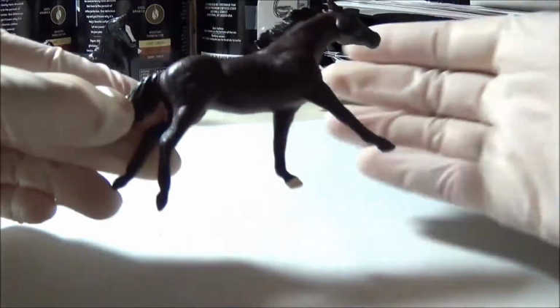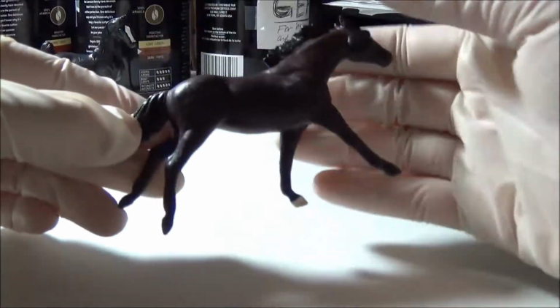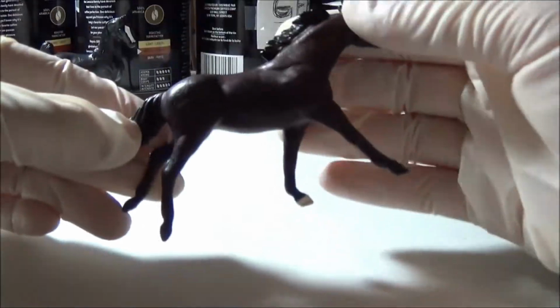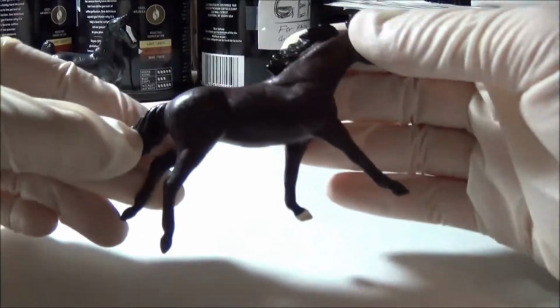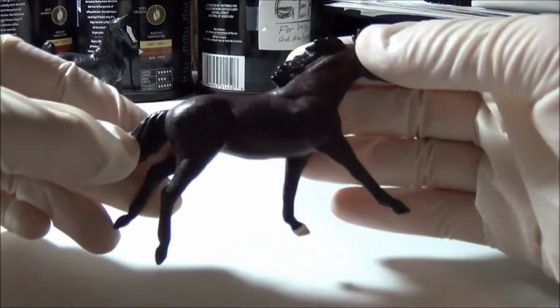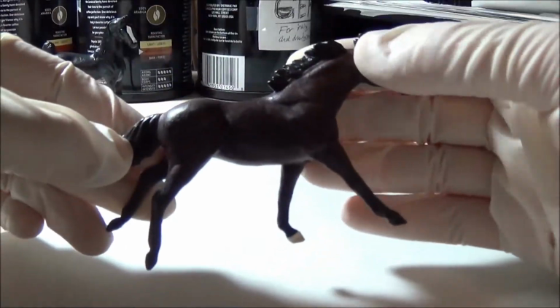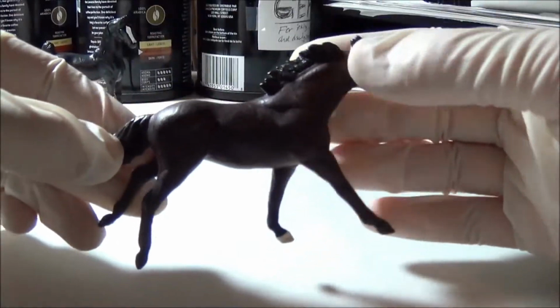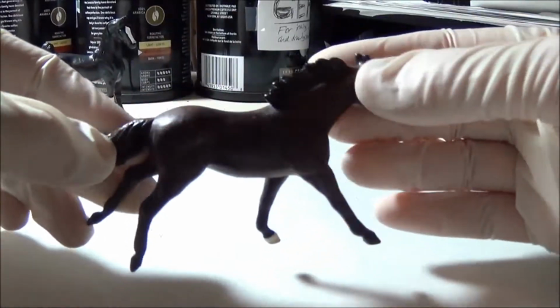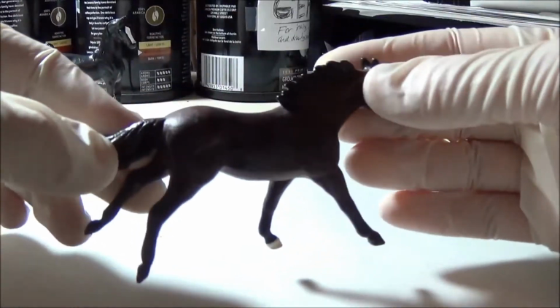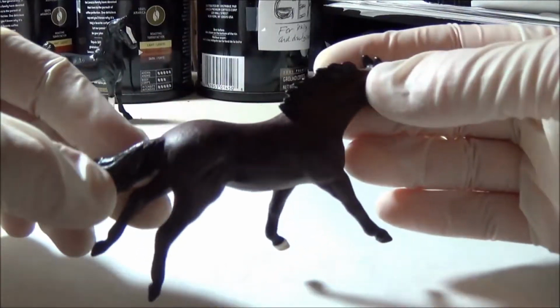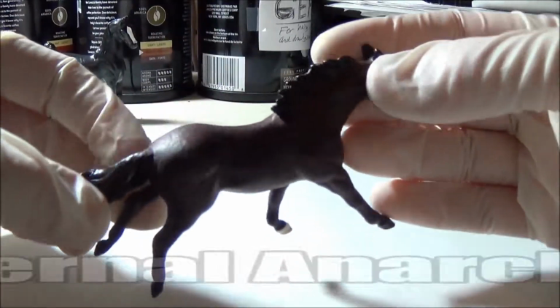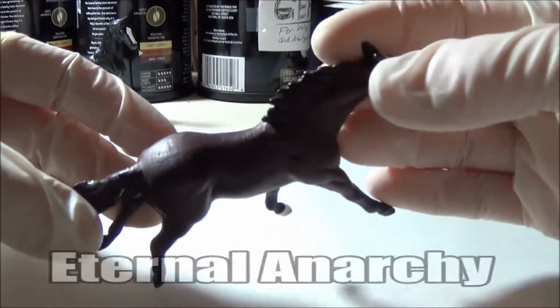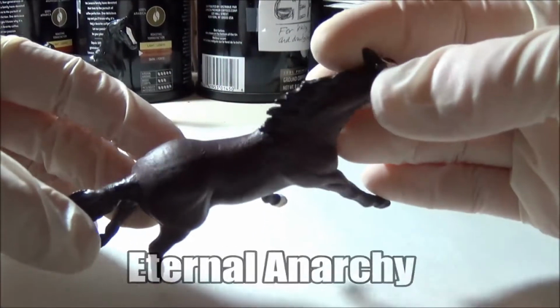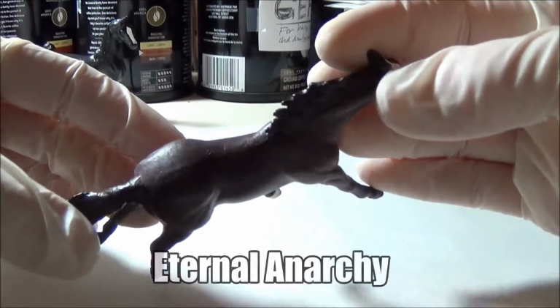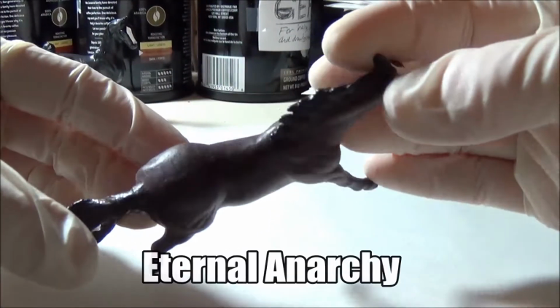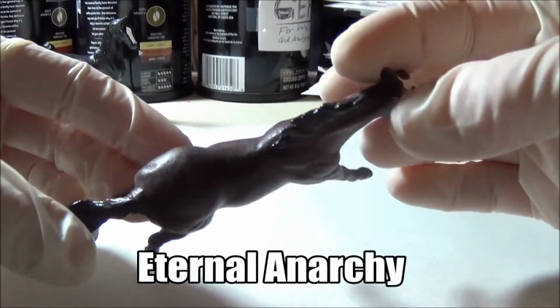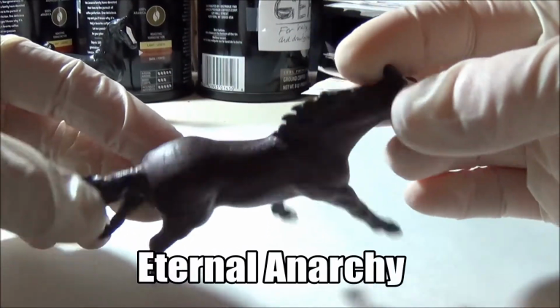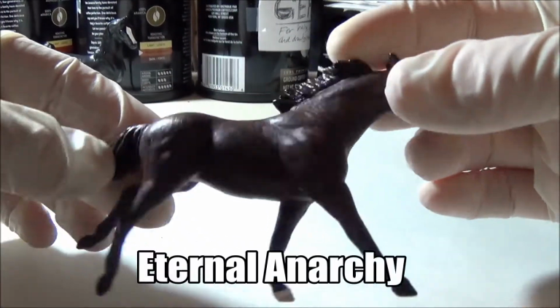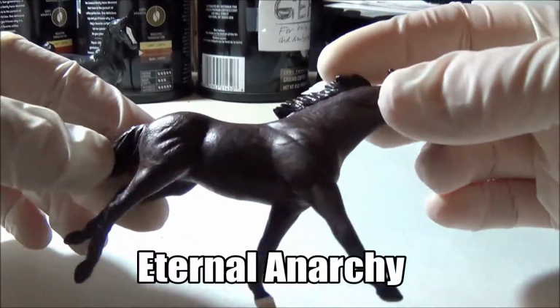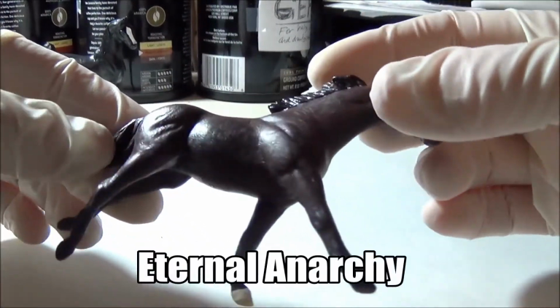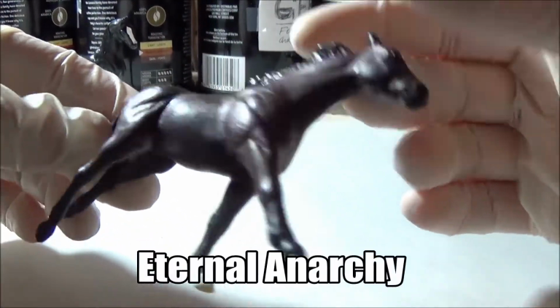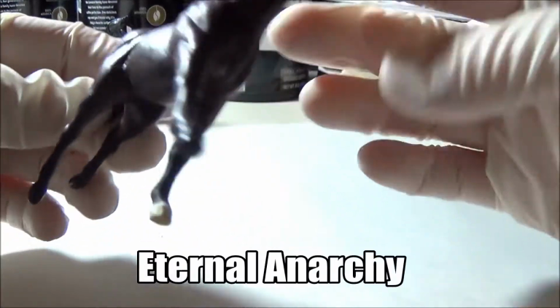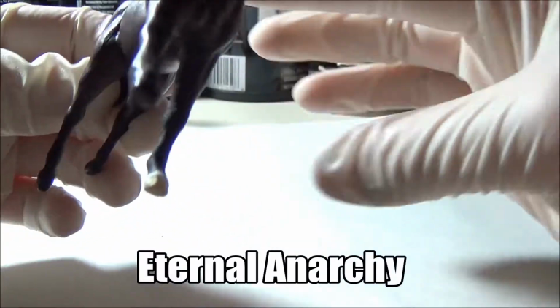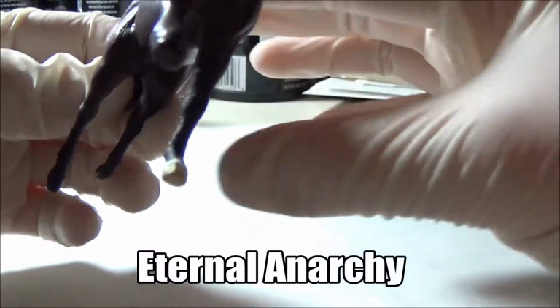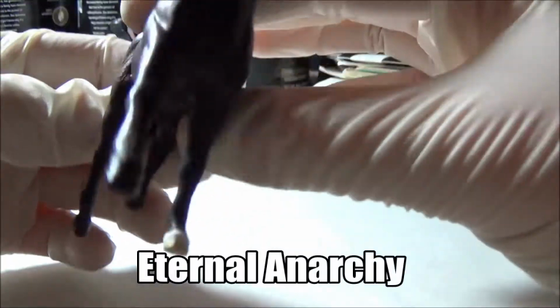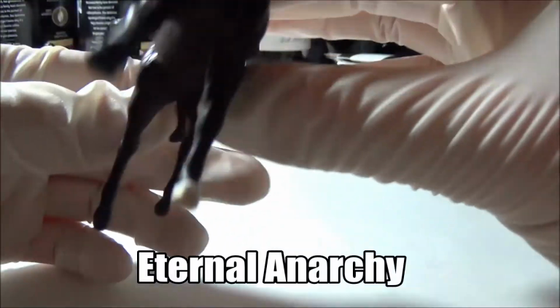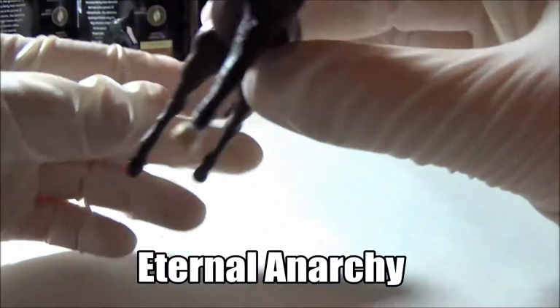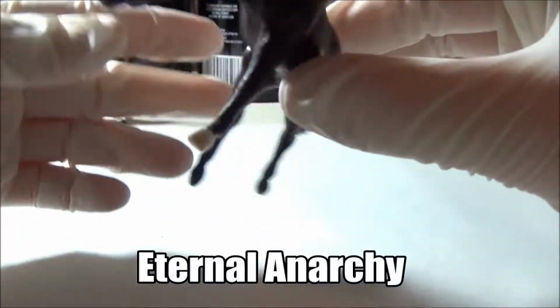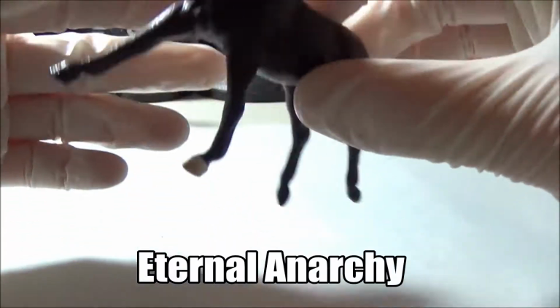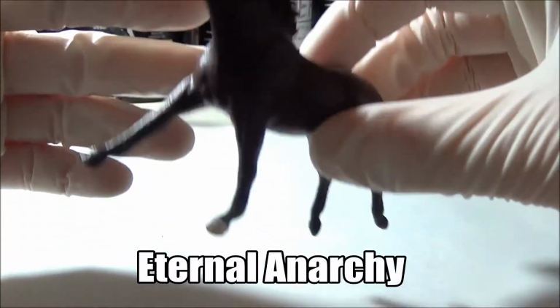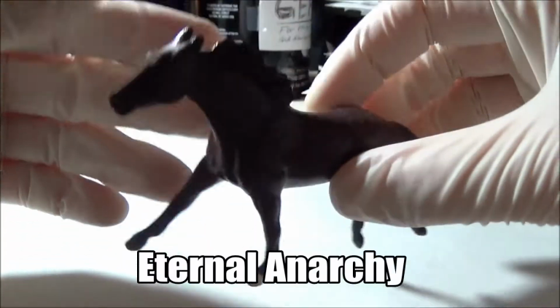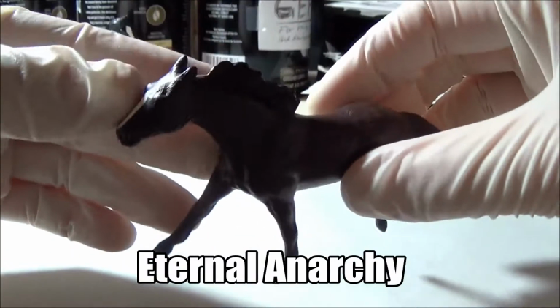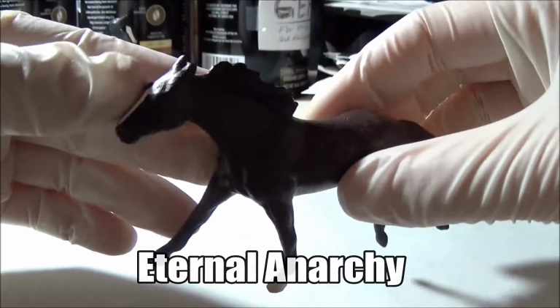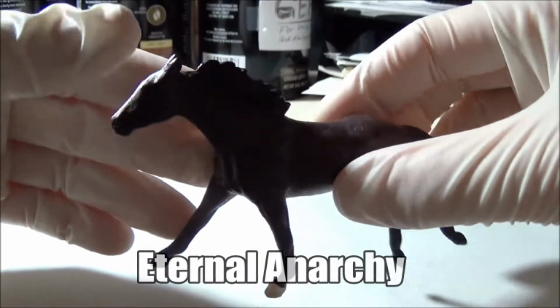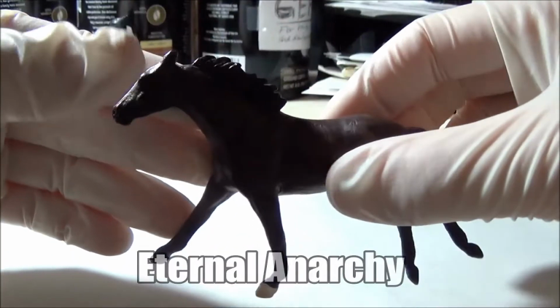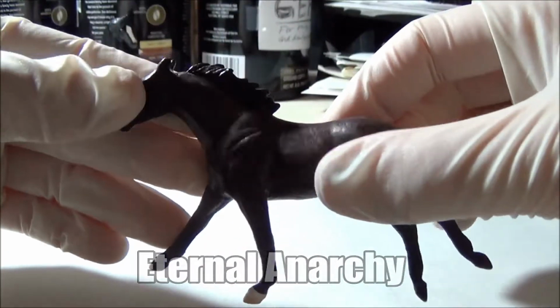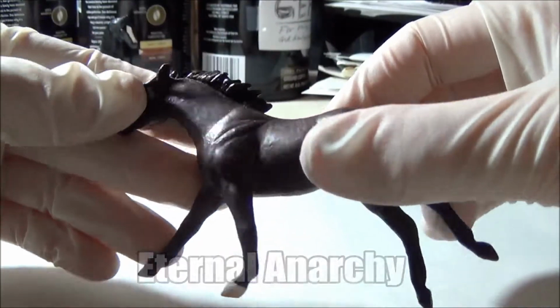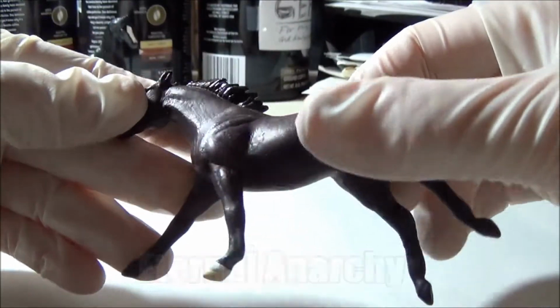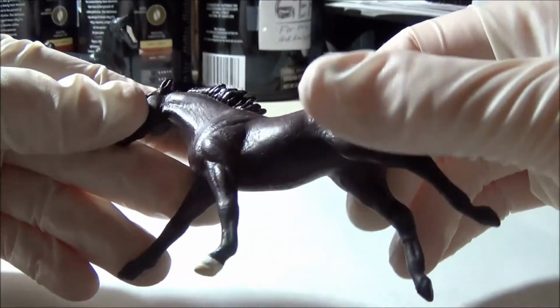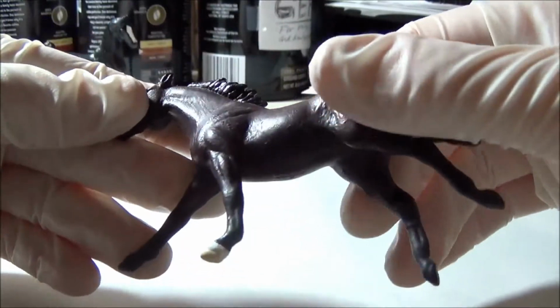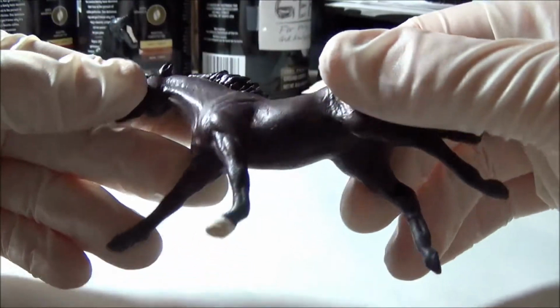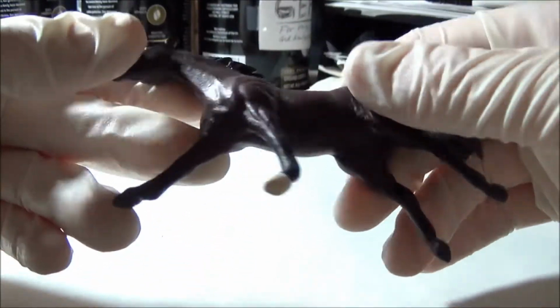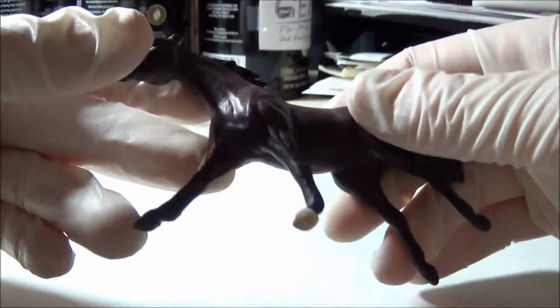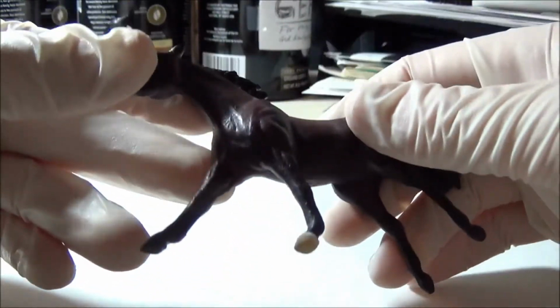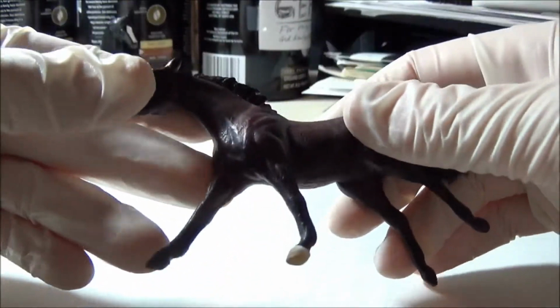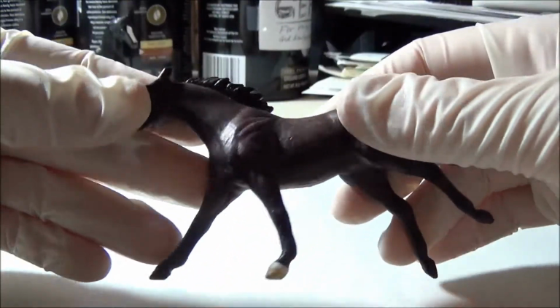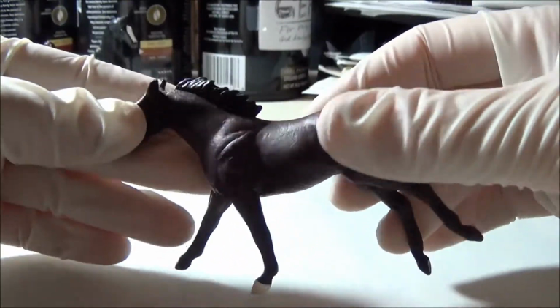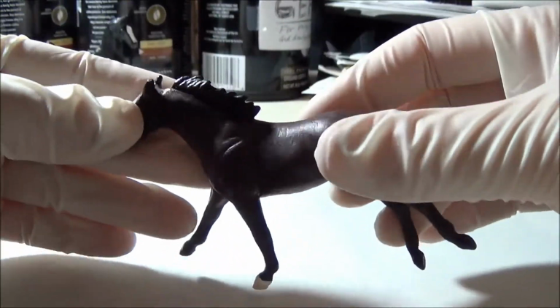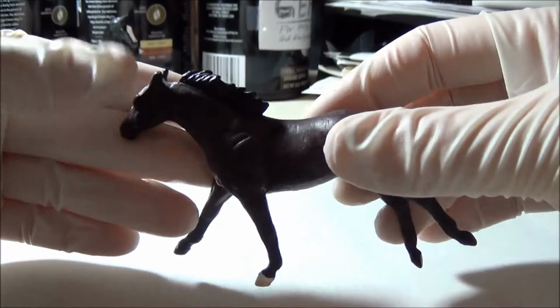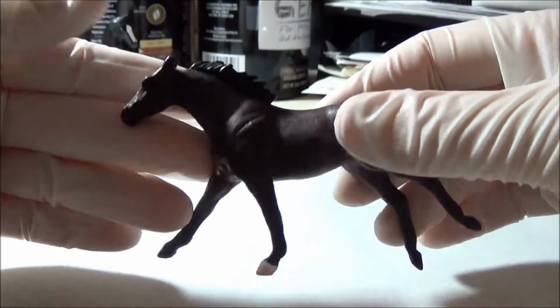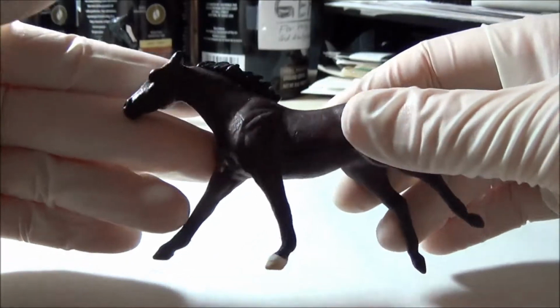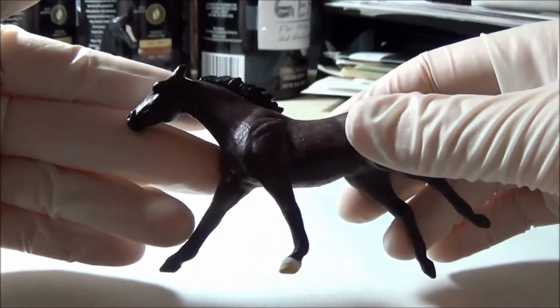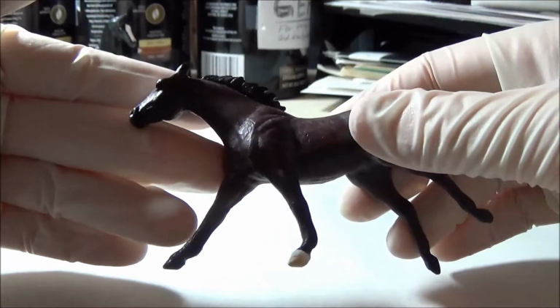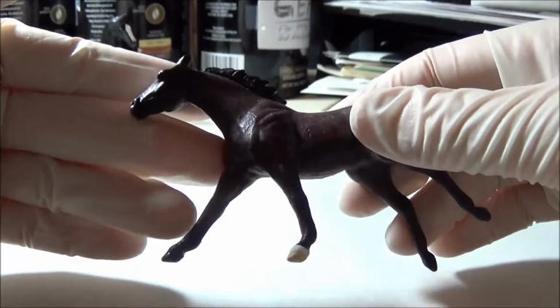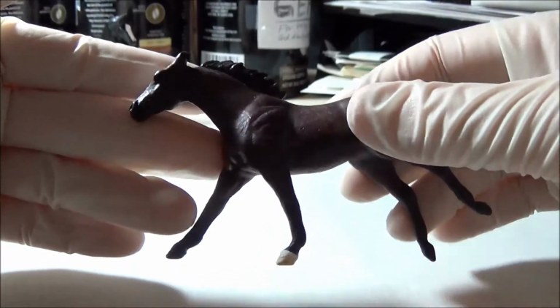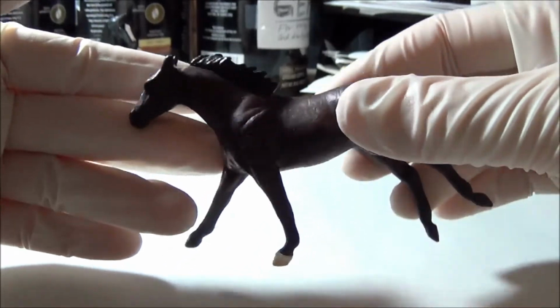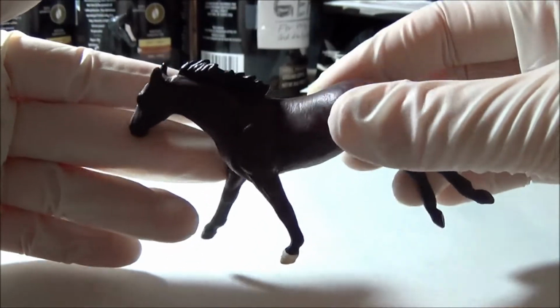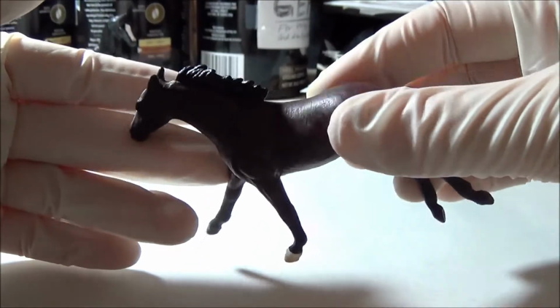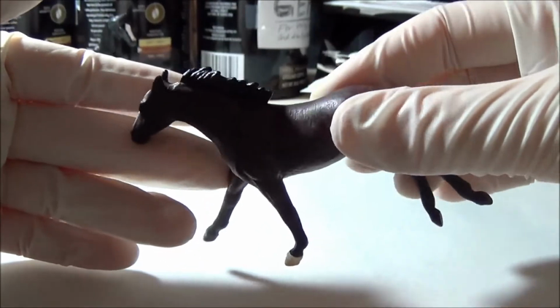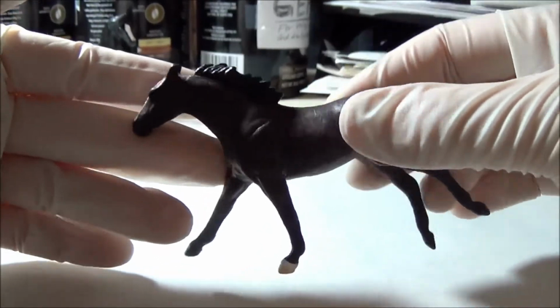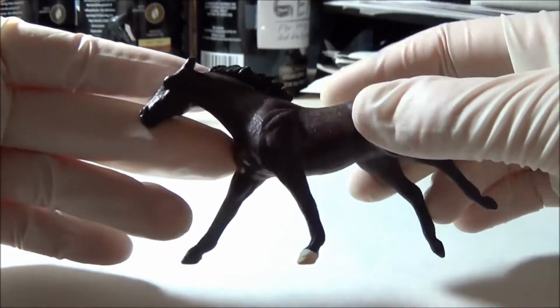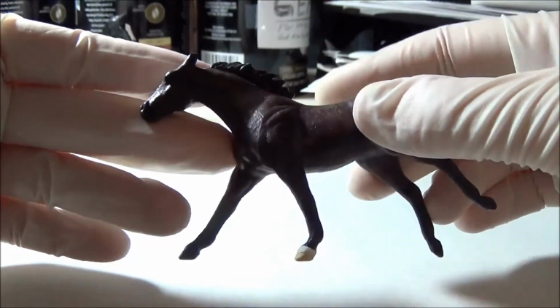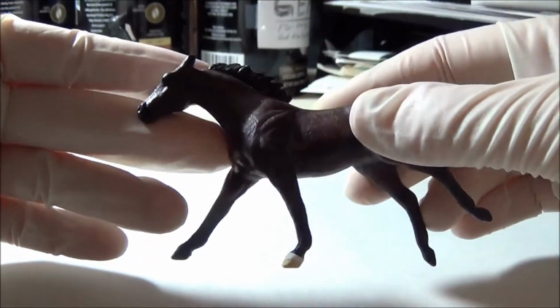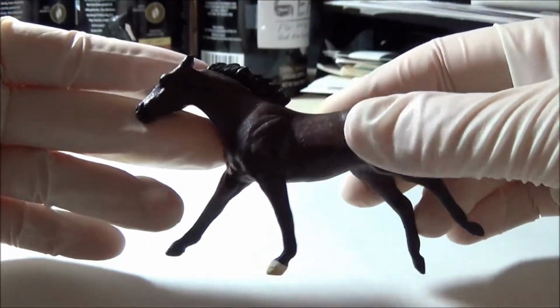This is Eternal Anarchy. He used to be a lighter bay but I ended up repainting him to a darker bay. He's also one of my older customs.